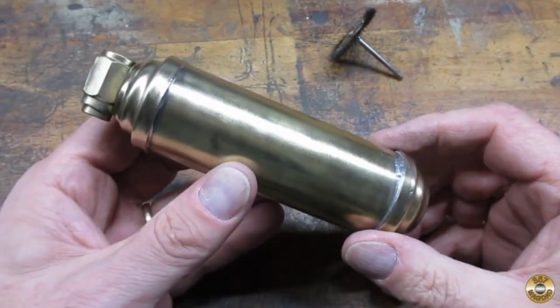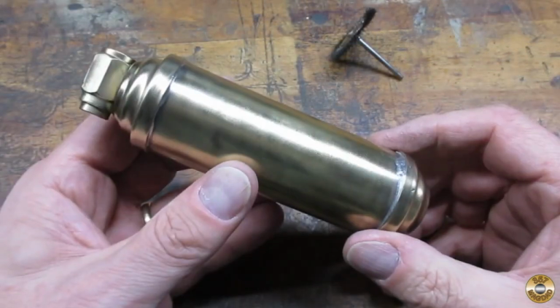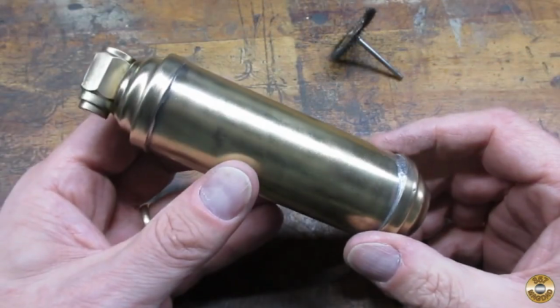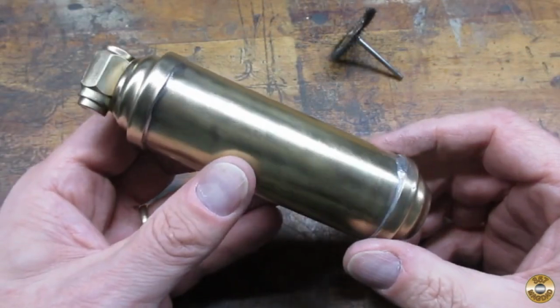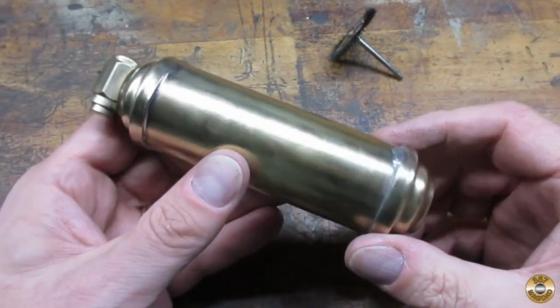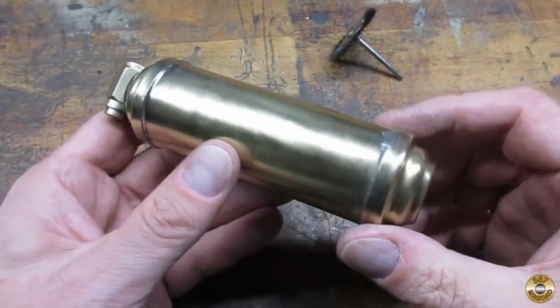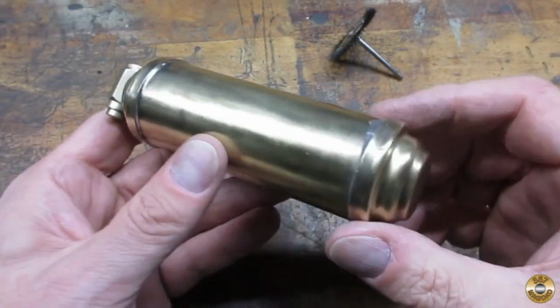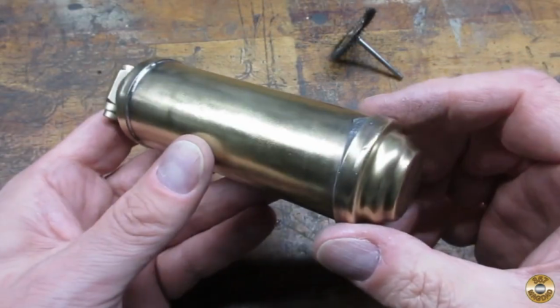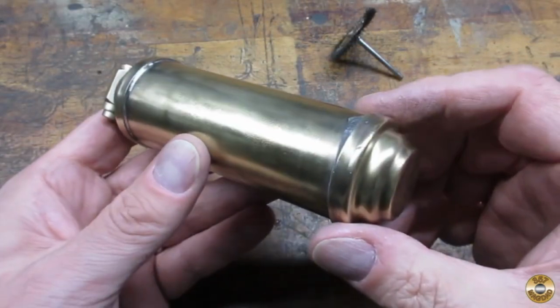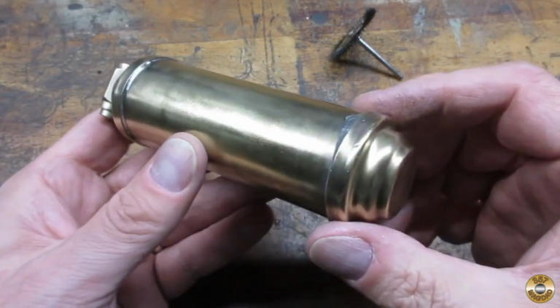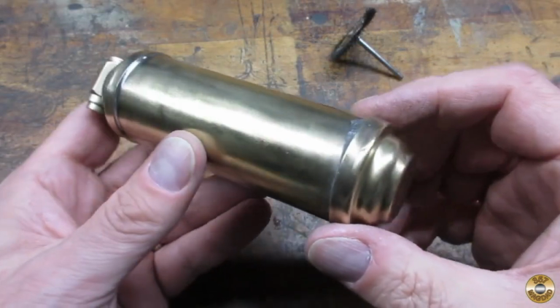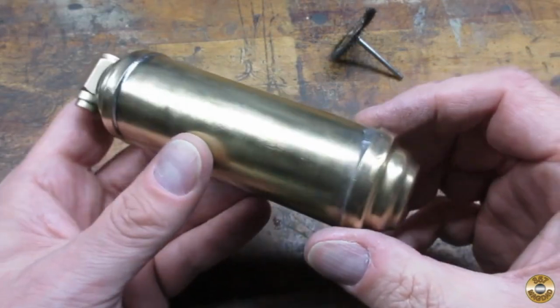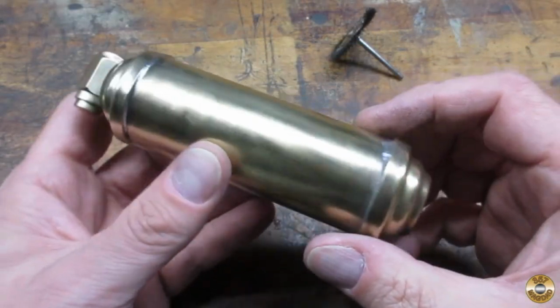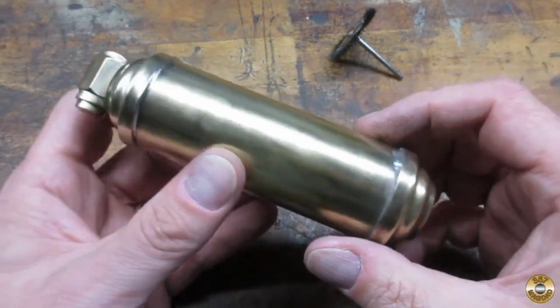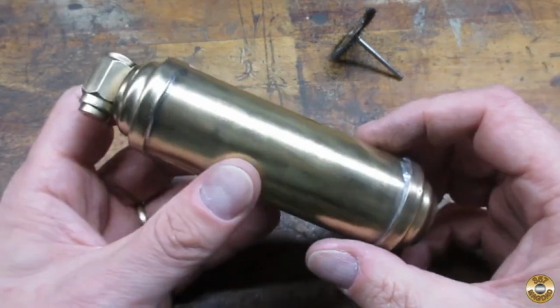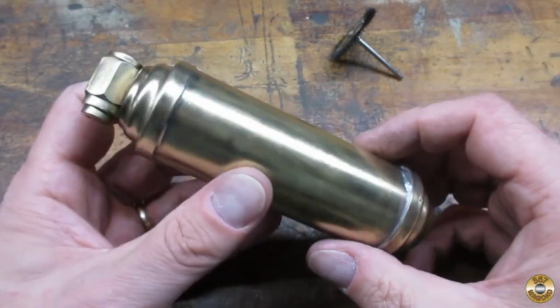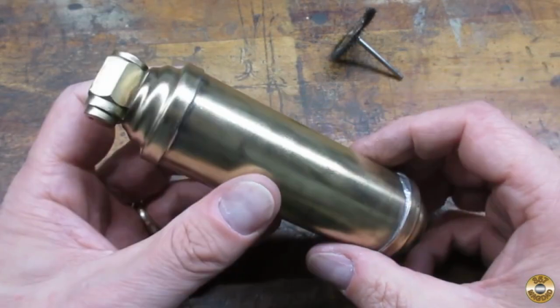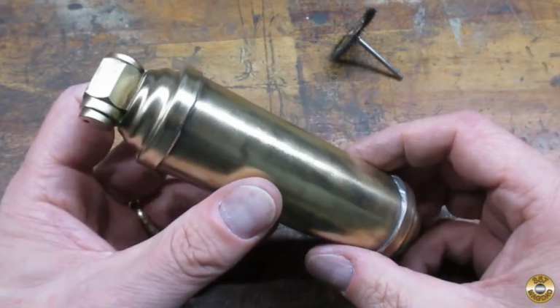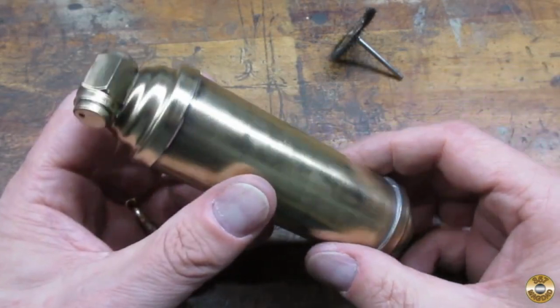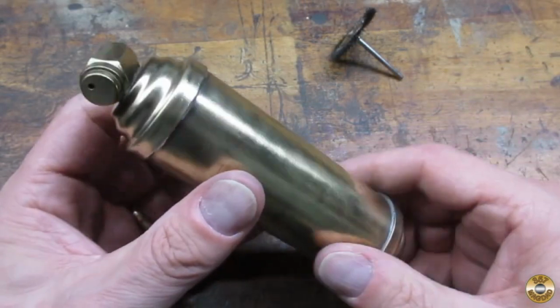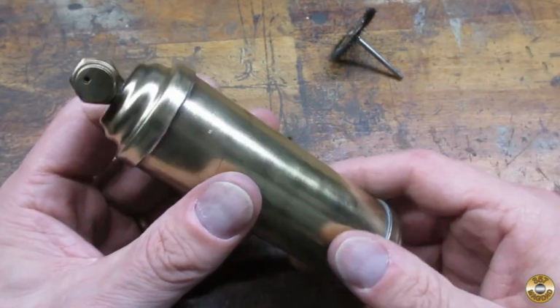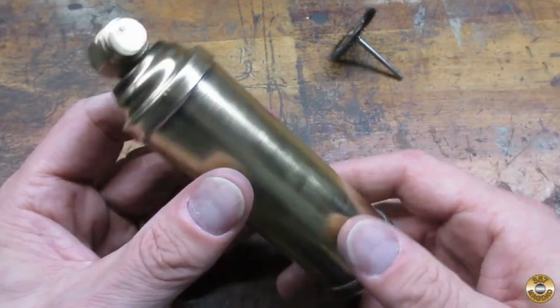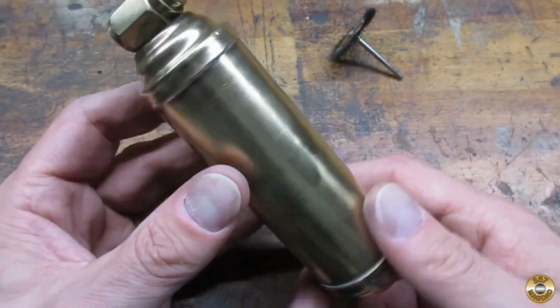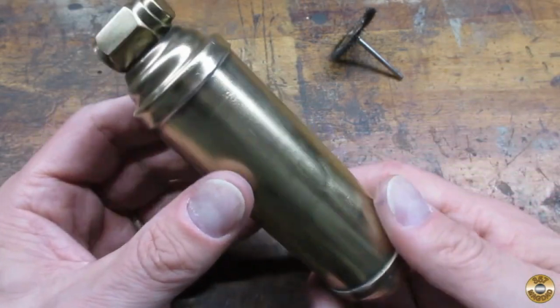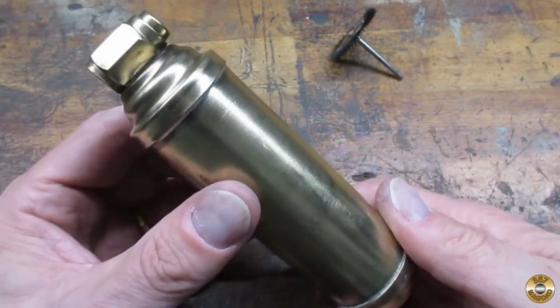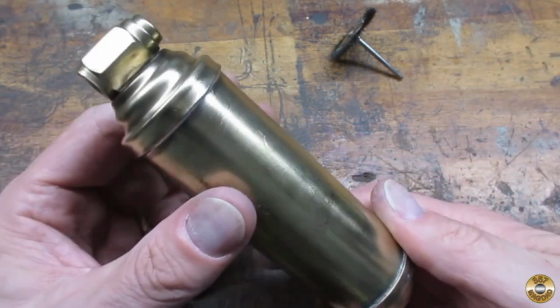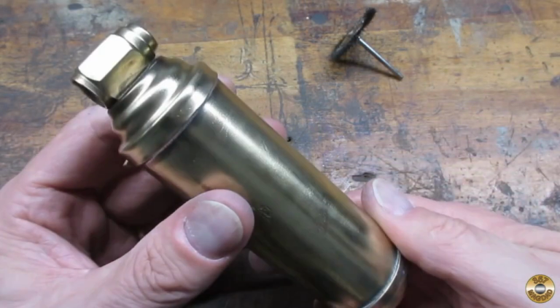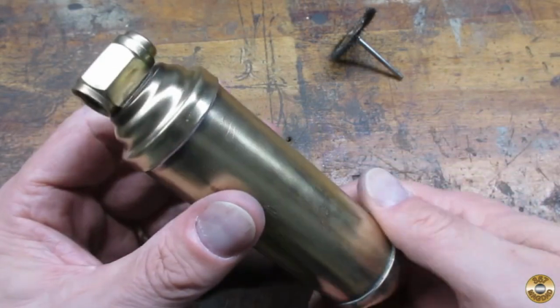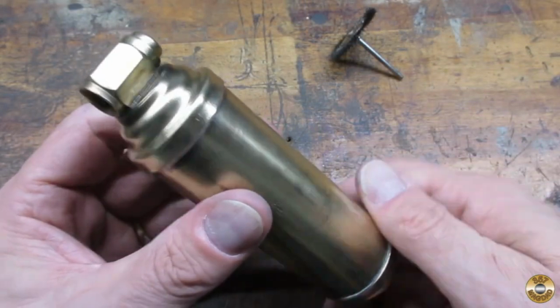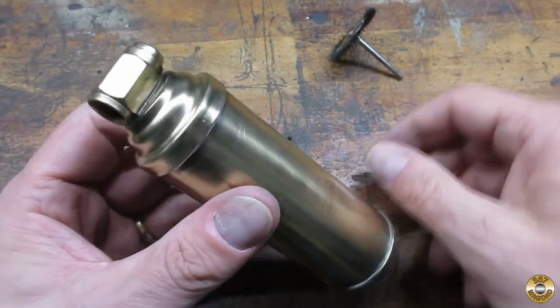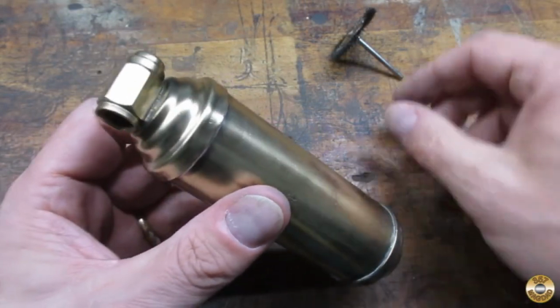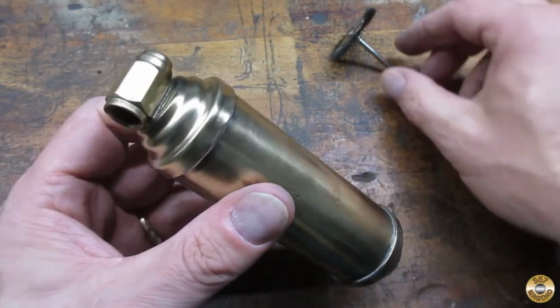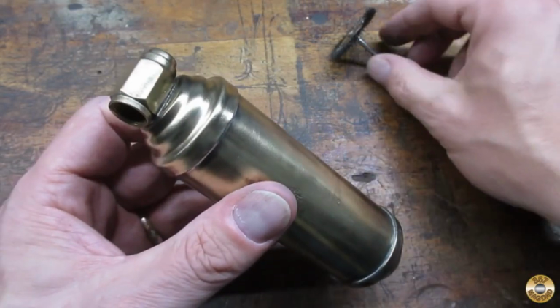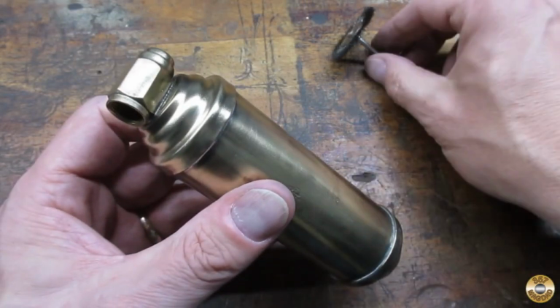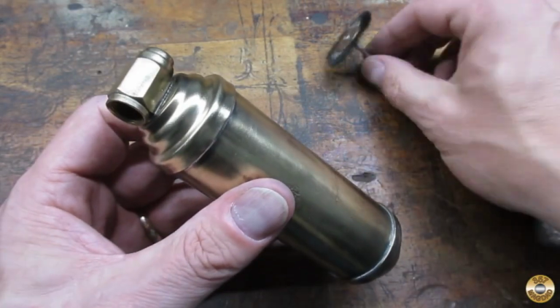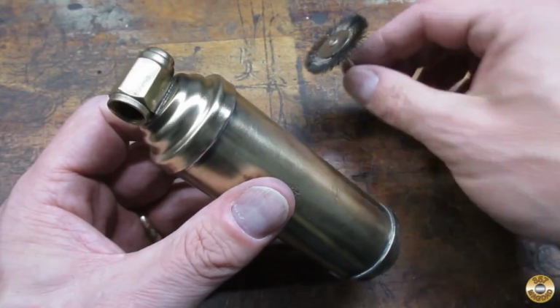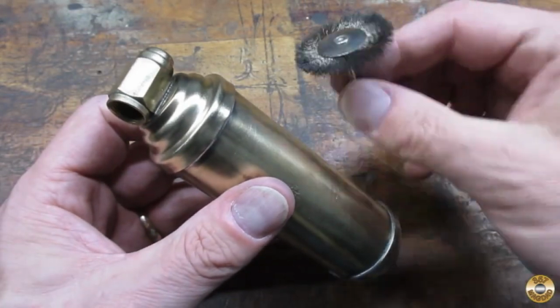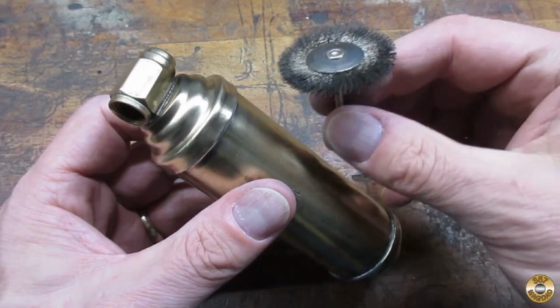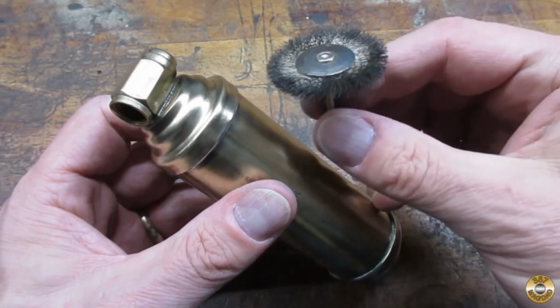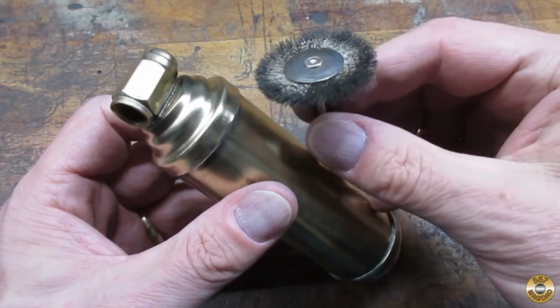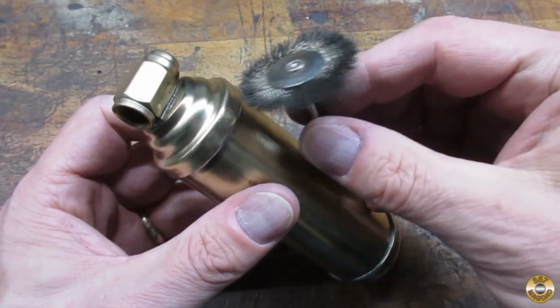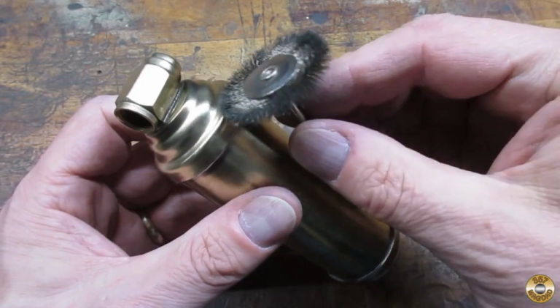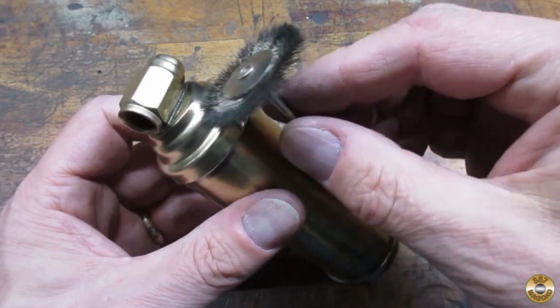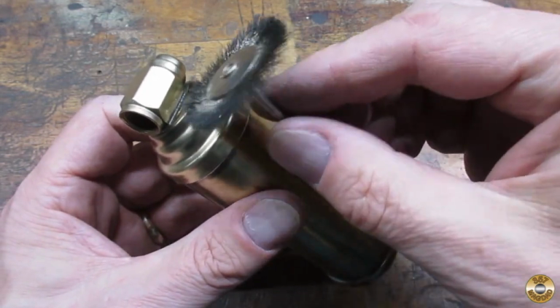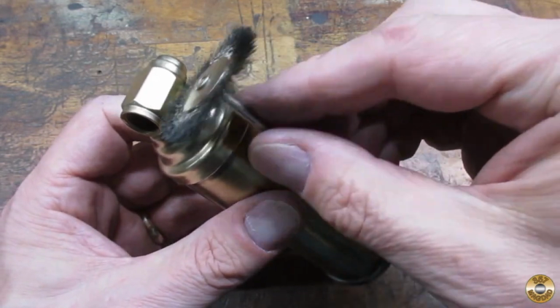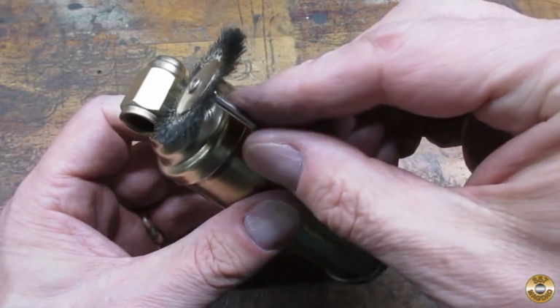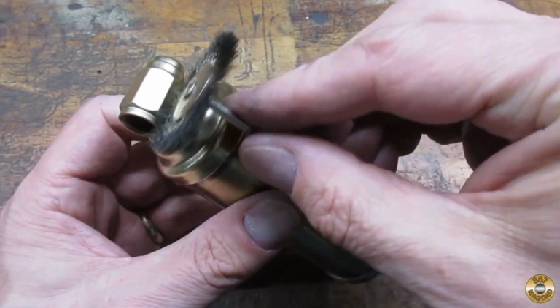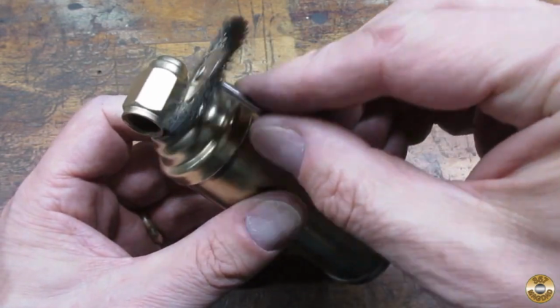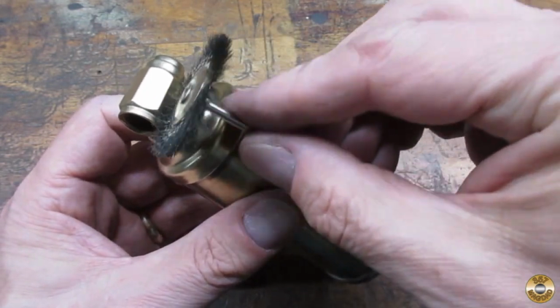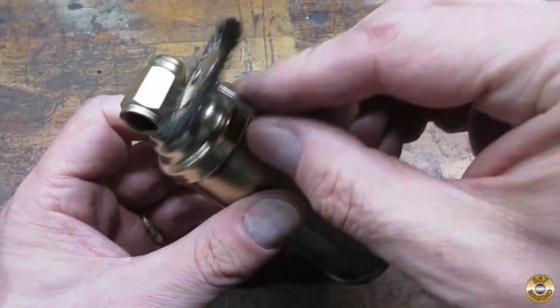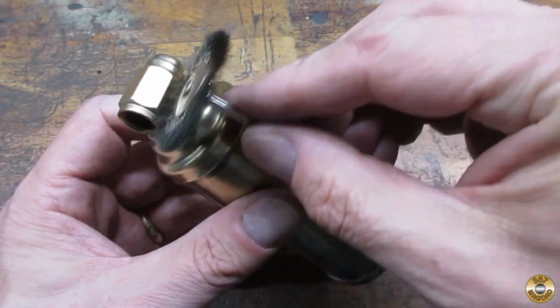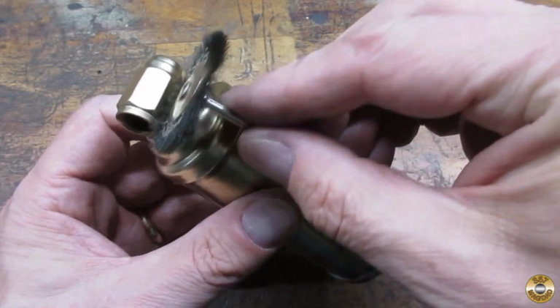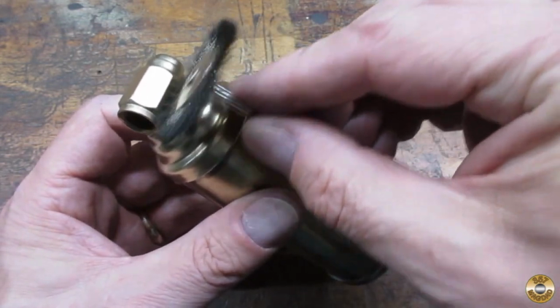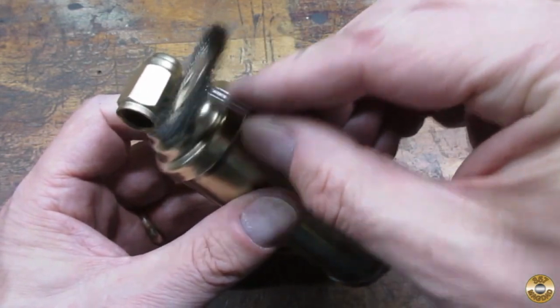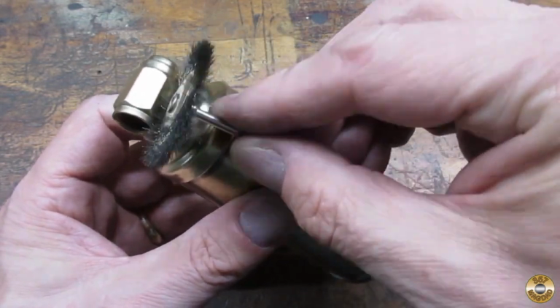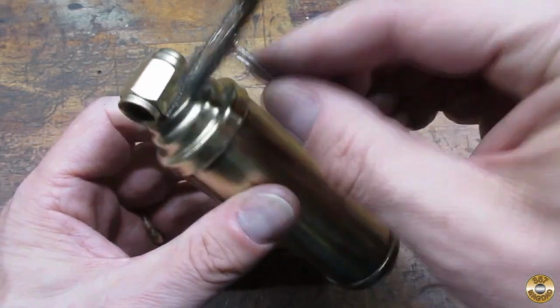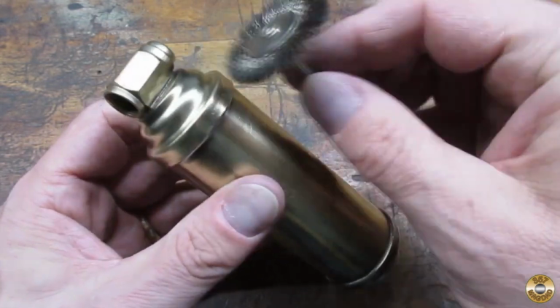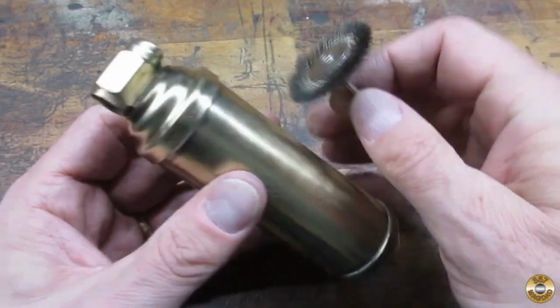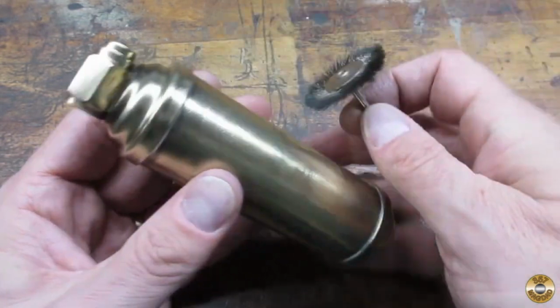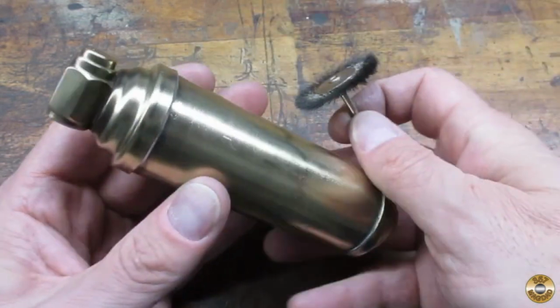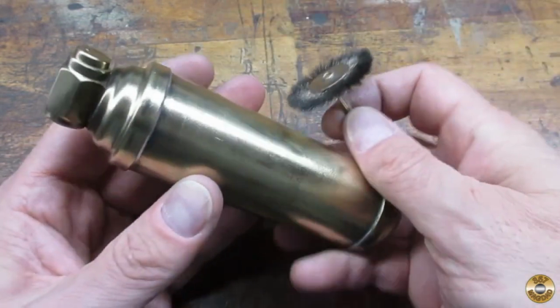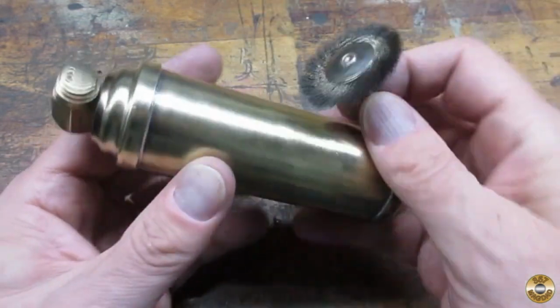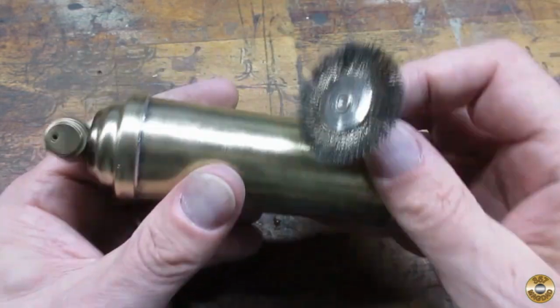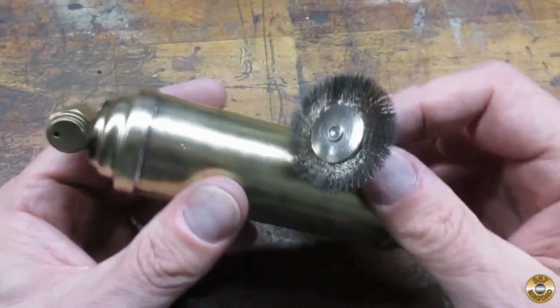Here's how it looked after the wire wheel. I used a smaller wire wheel in my Dremel to get in the tight spots.